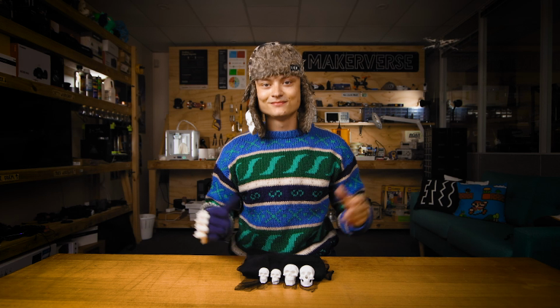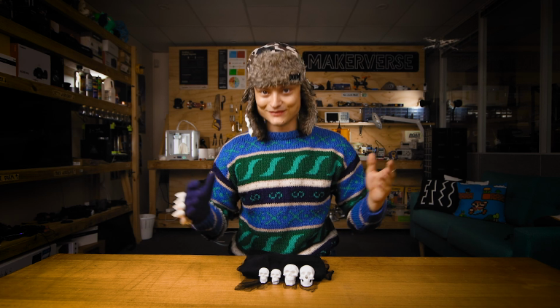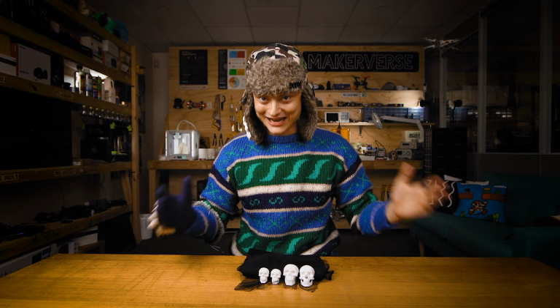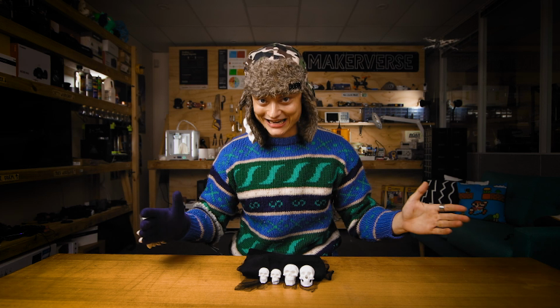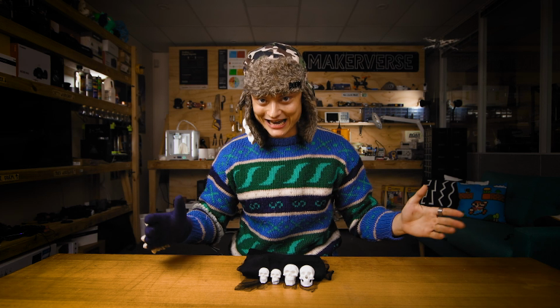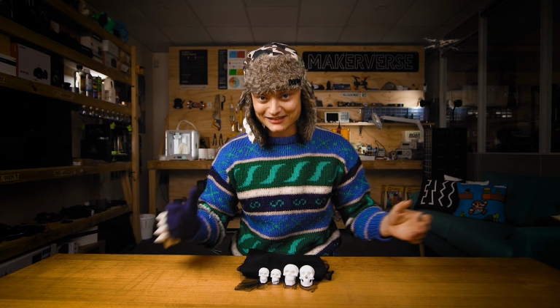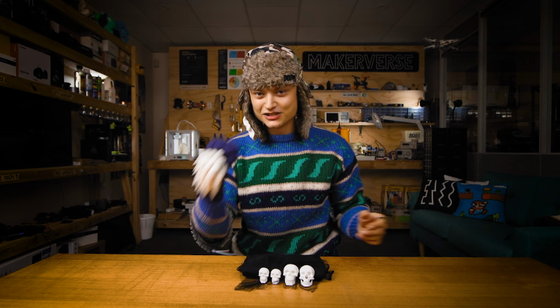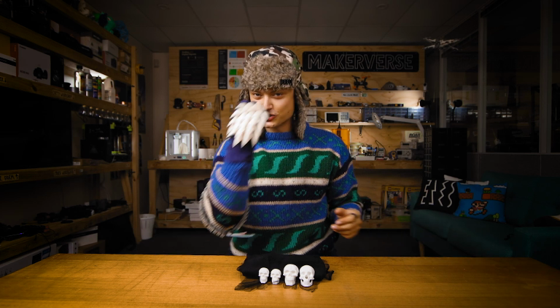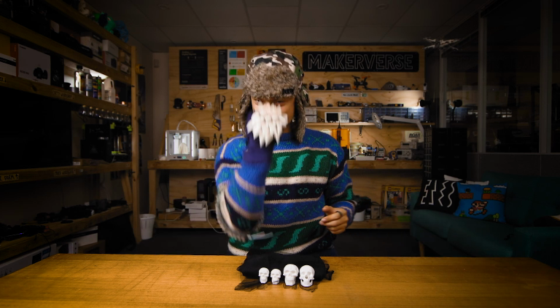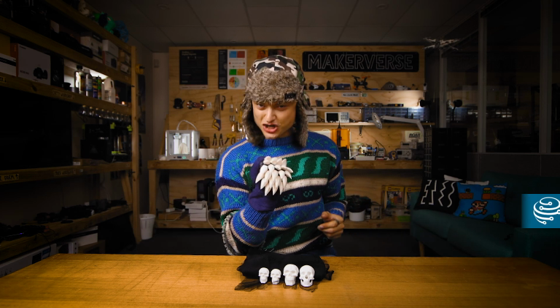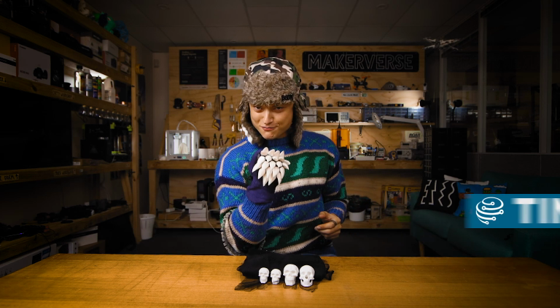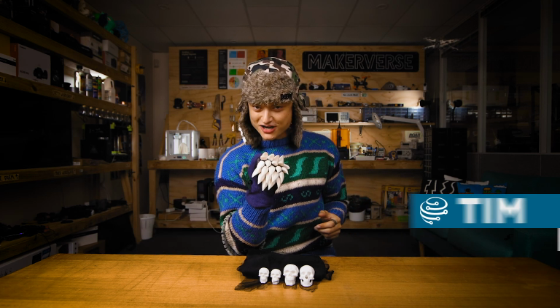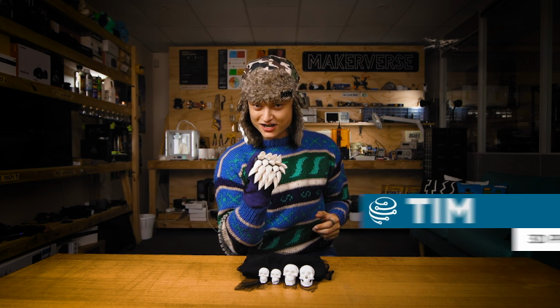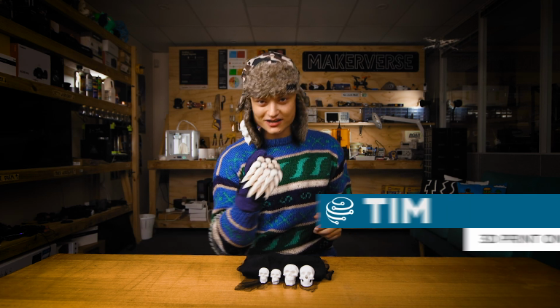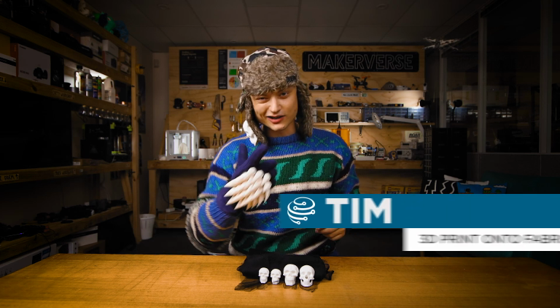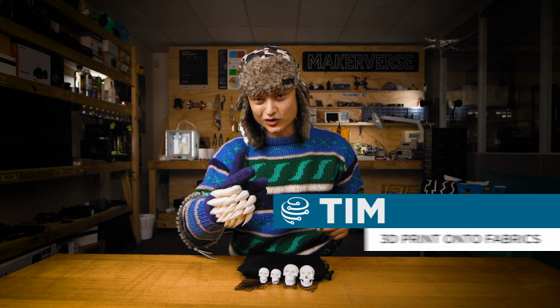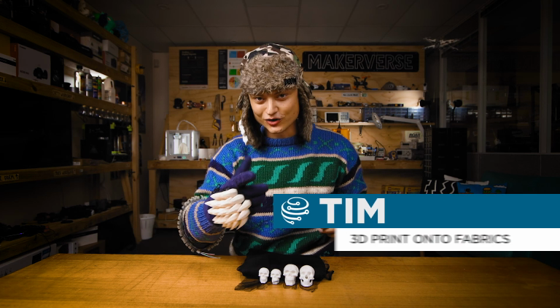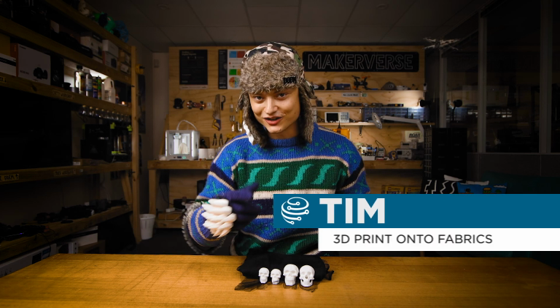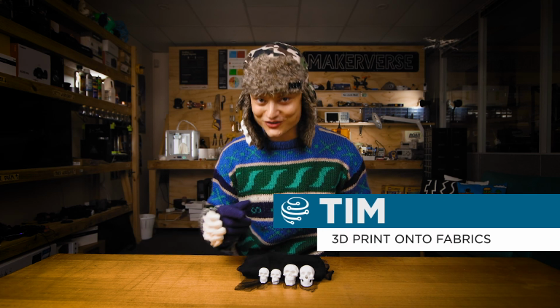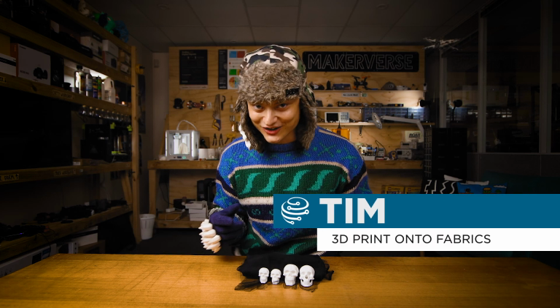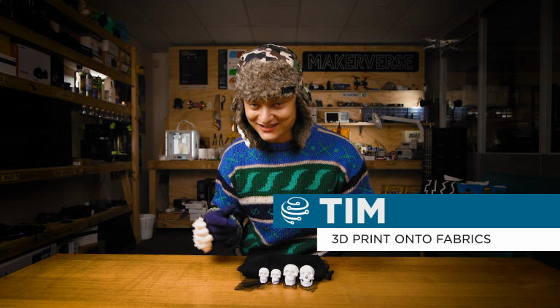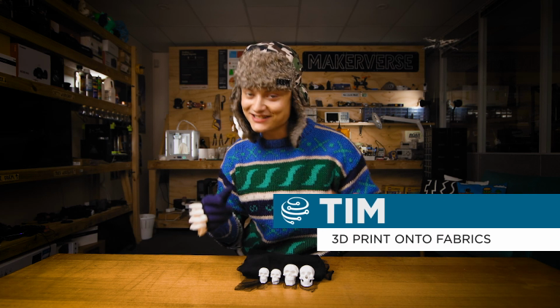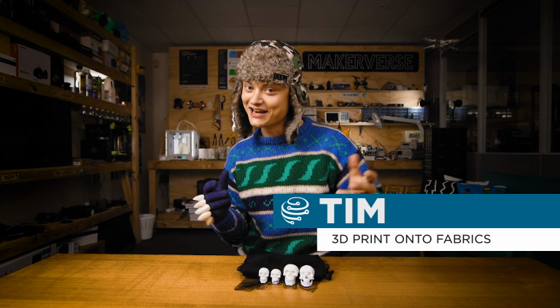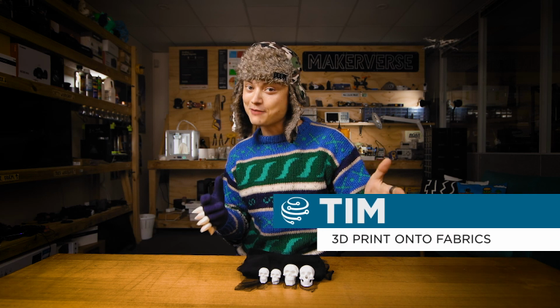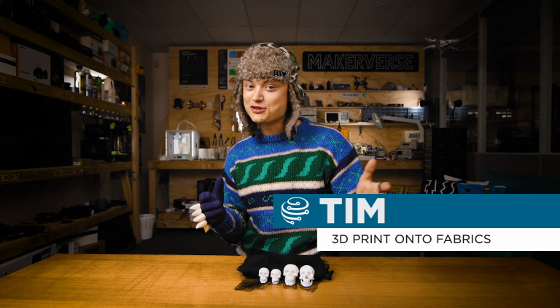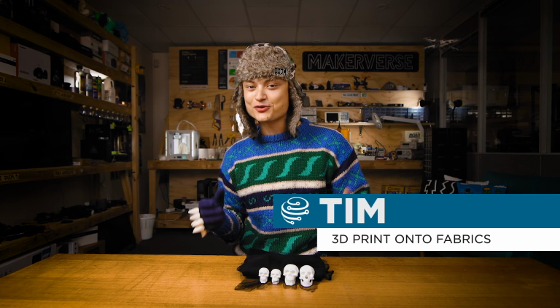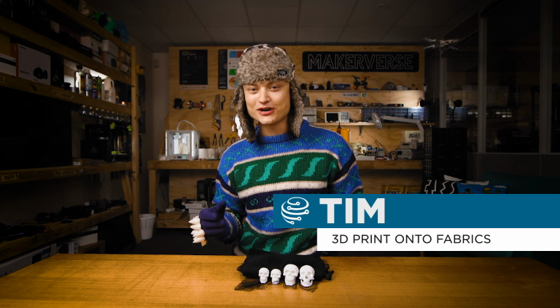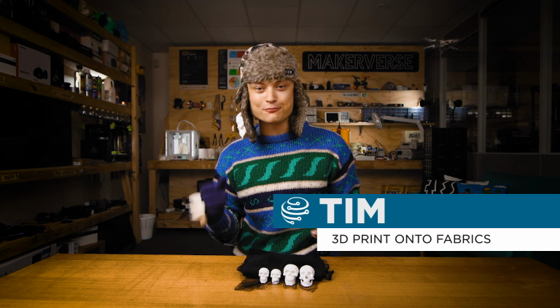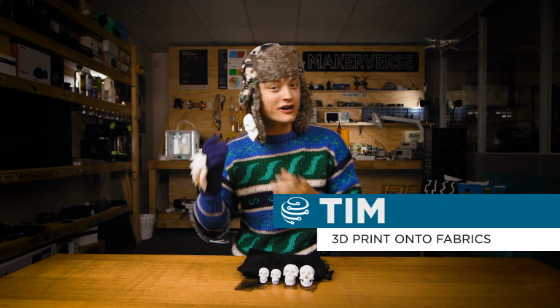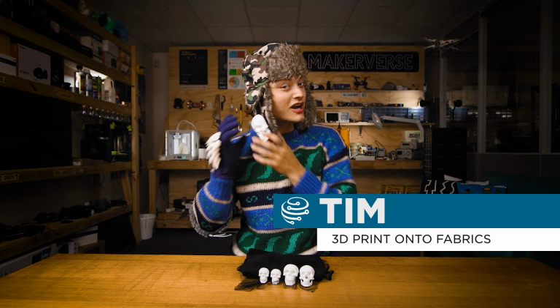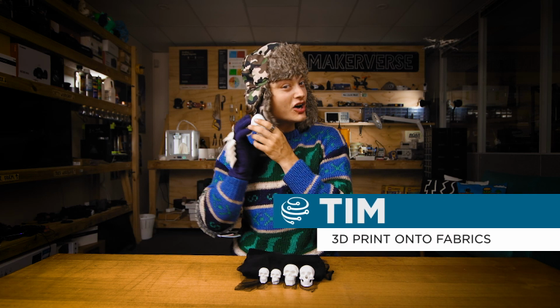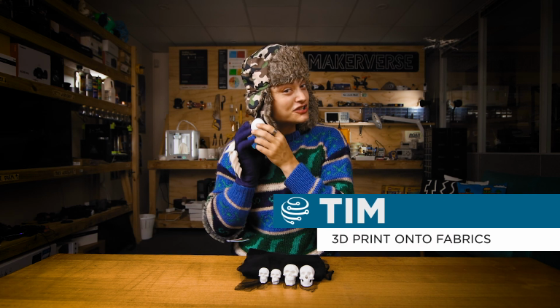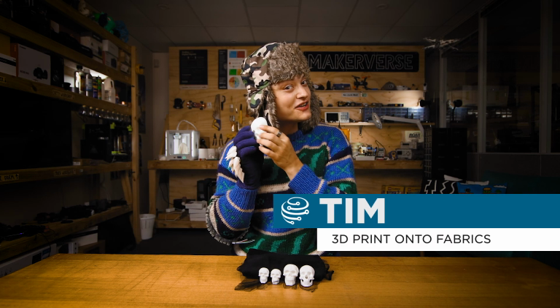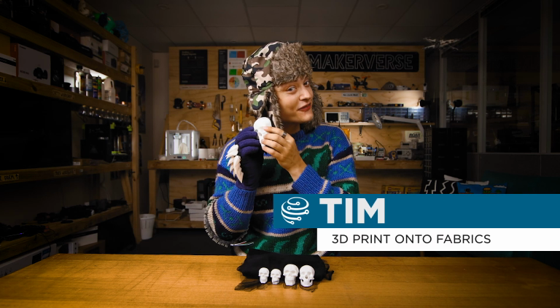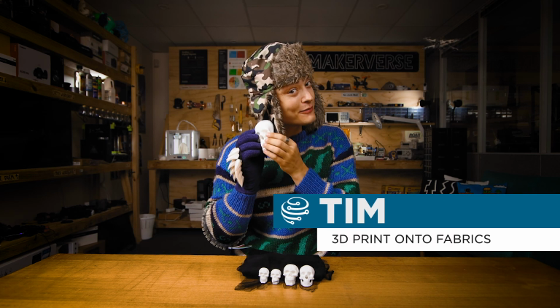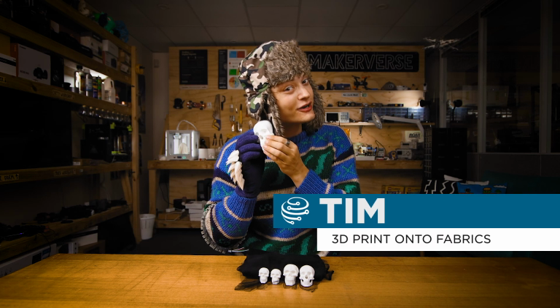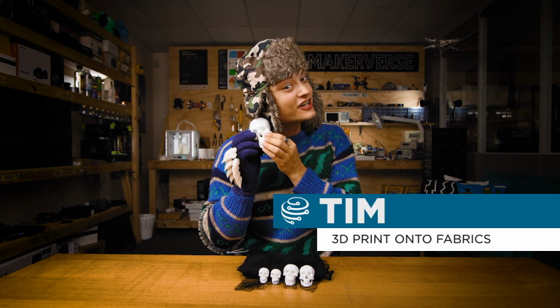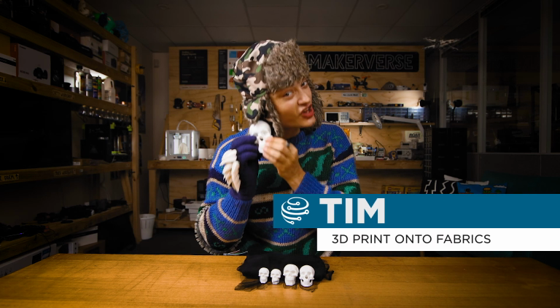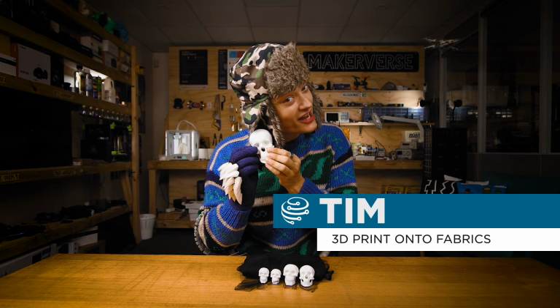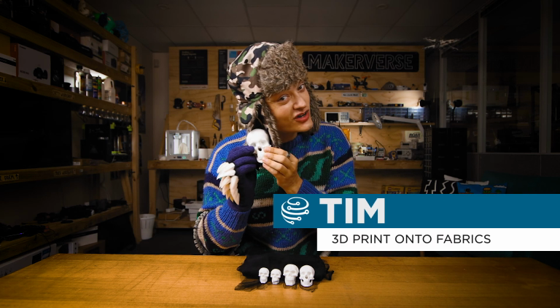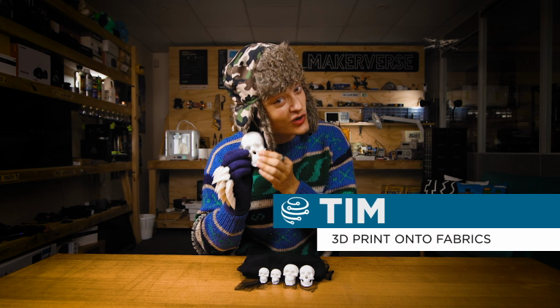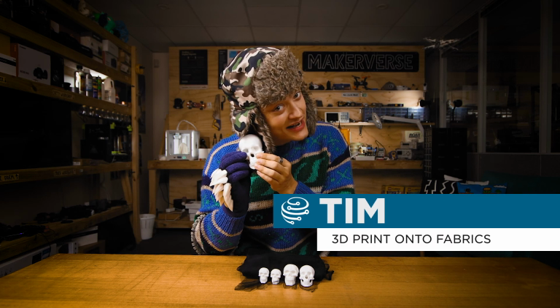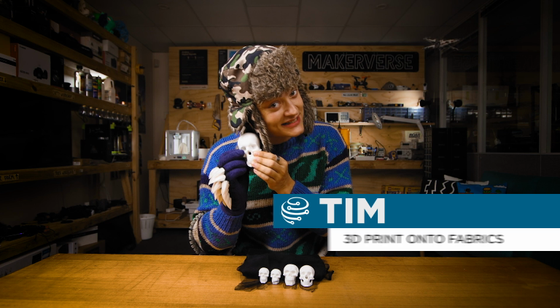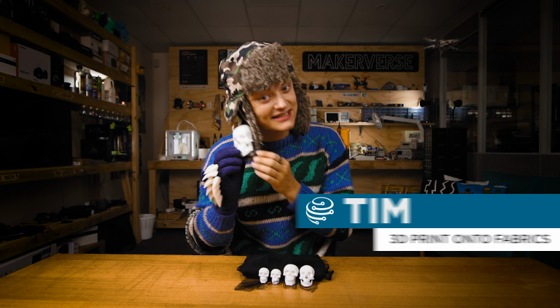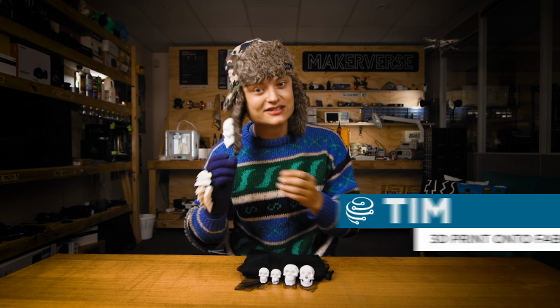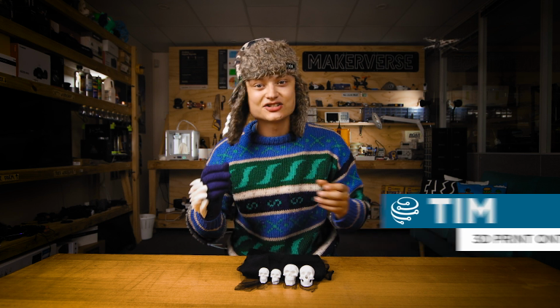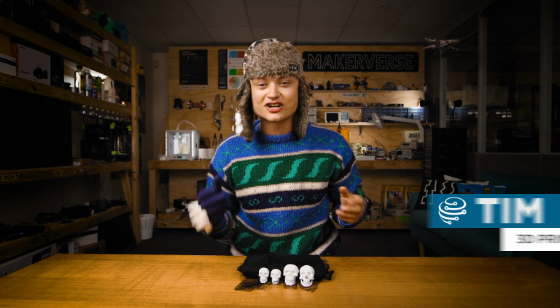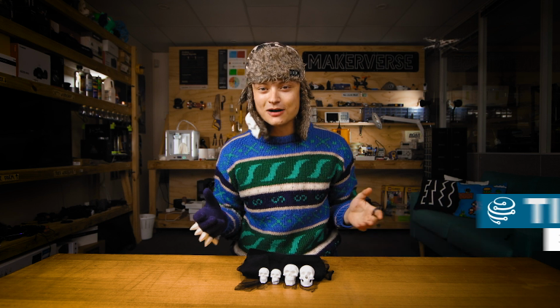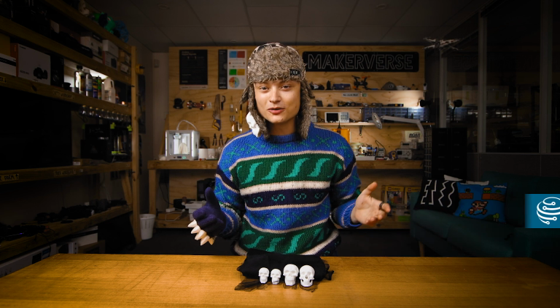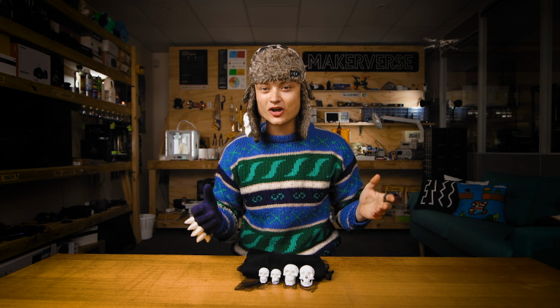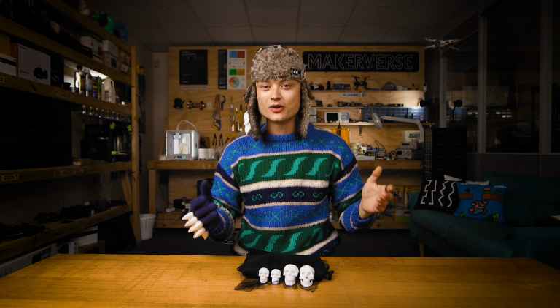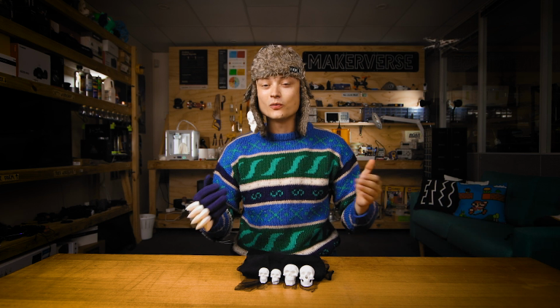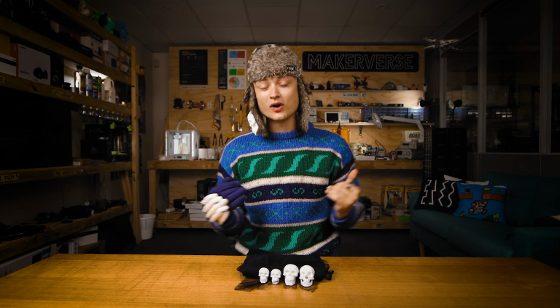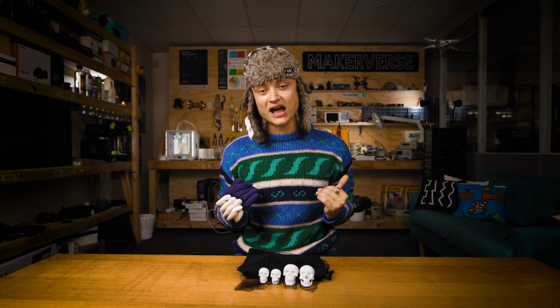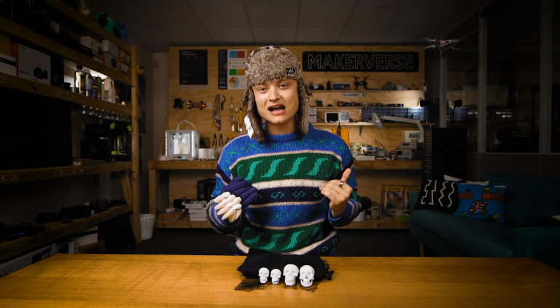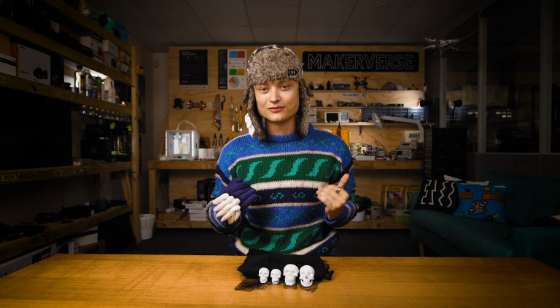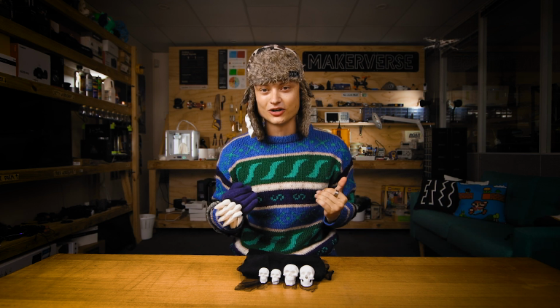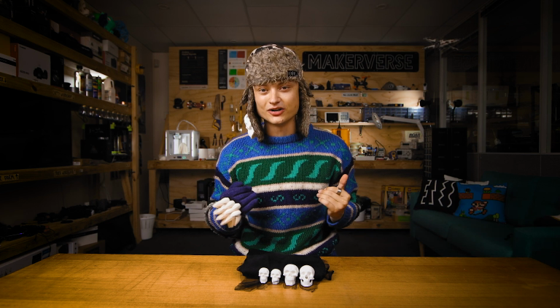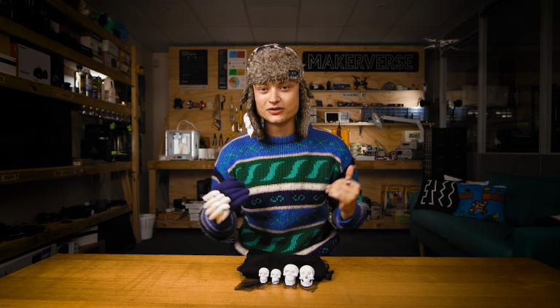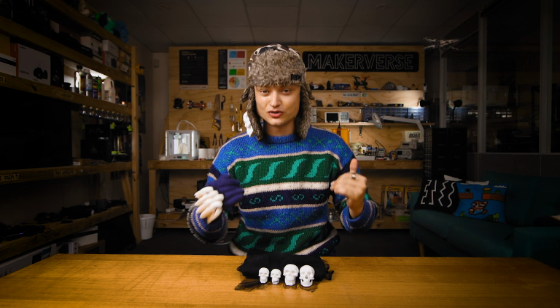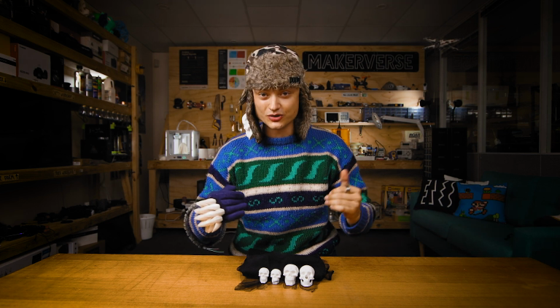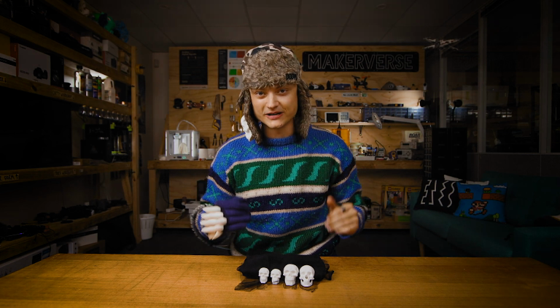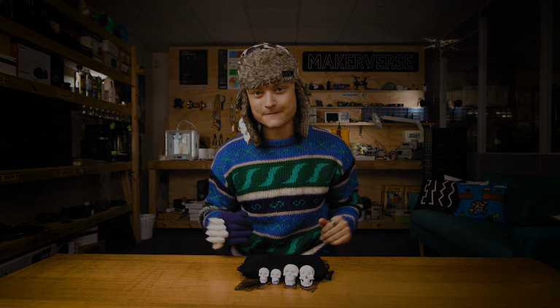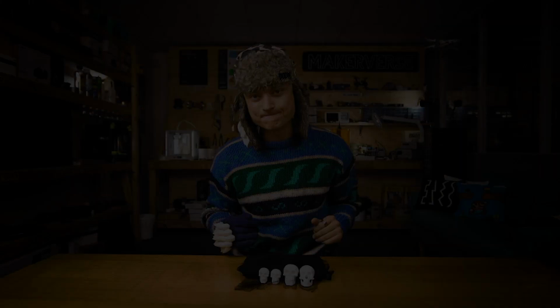Hey gang, Tim here at Core Electronics and I've been 3D printing onto fabric like crazy. So come learn what I've learned doing it.